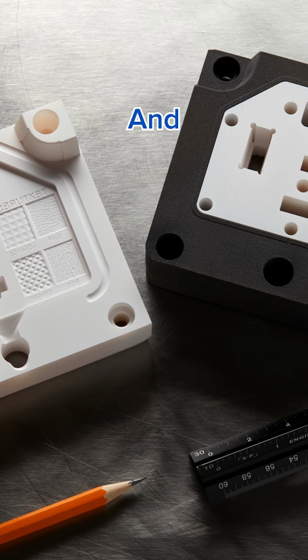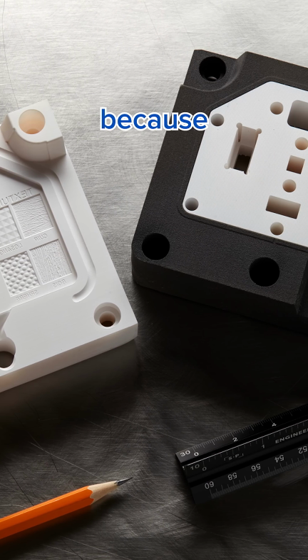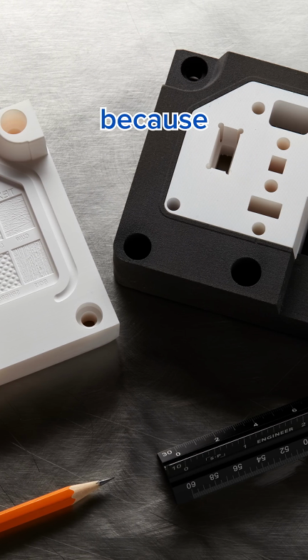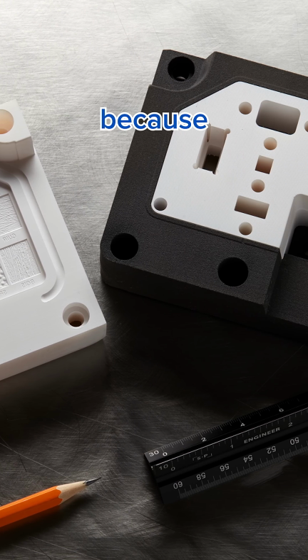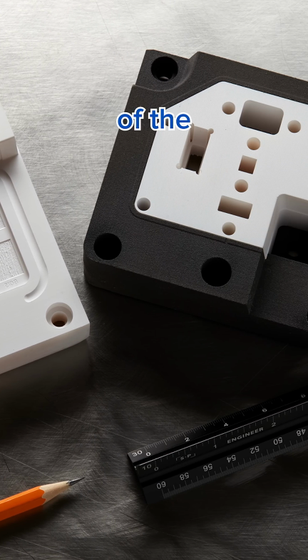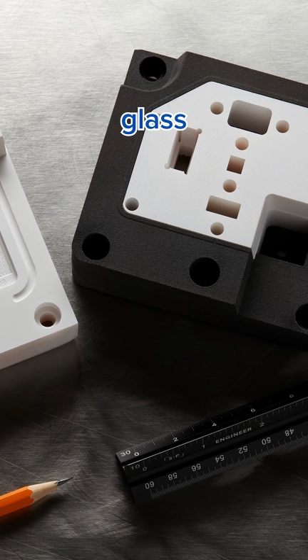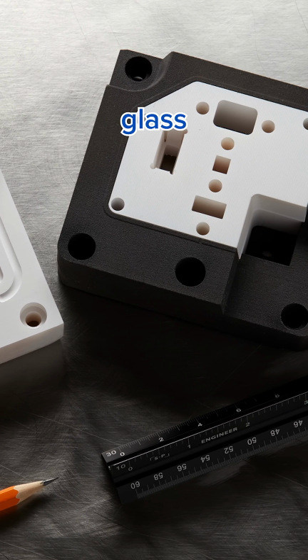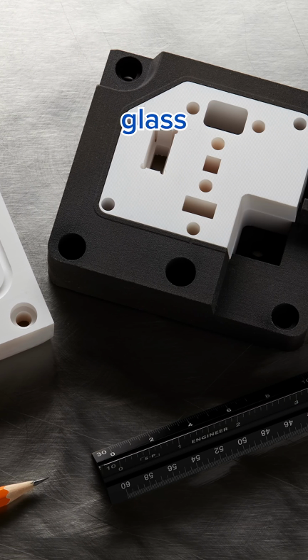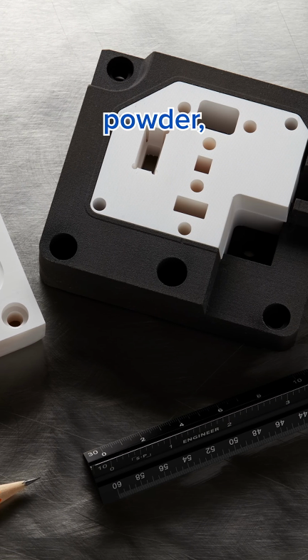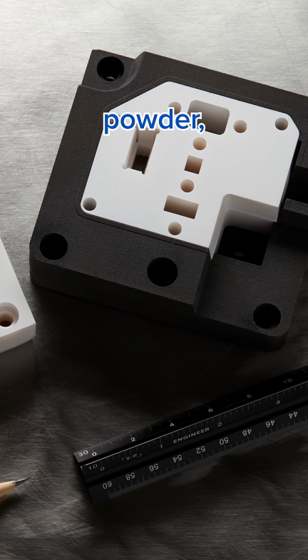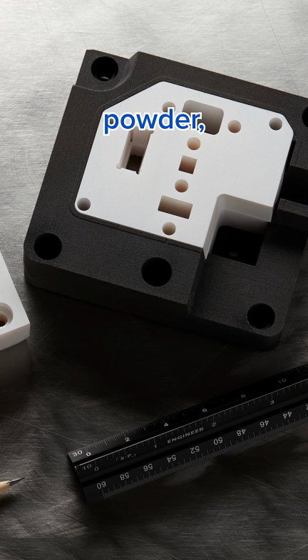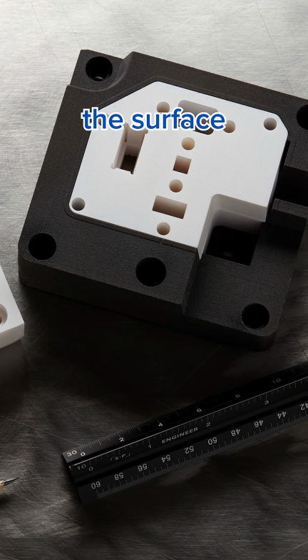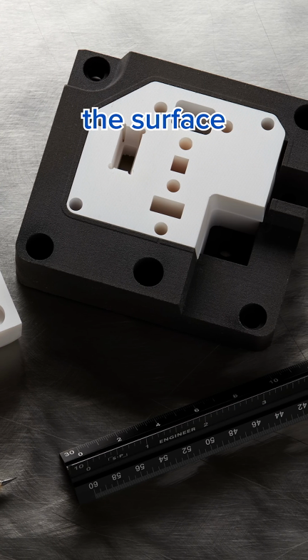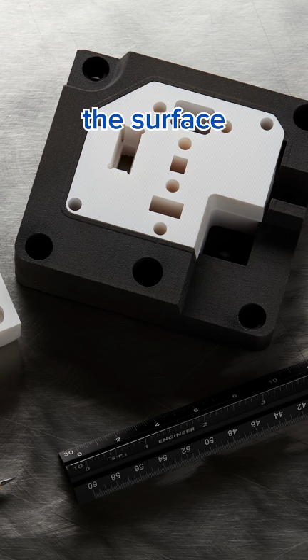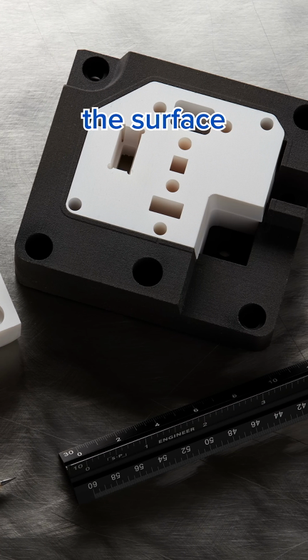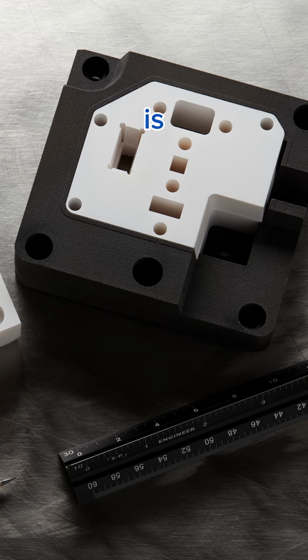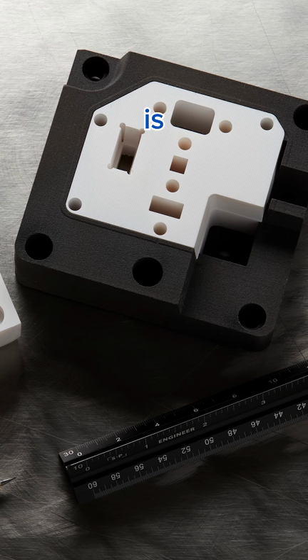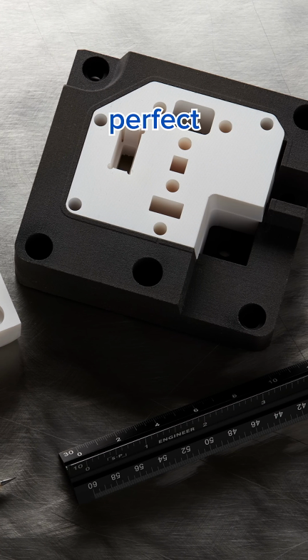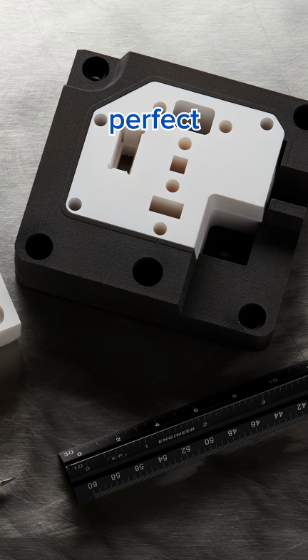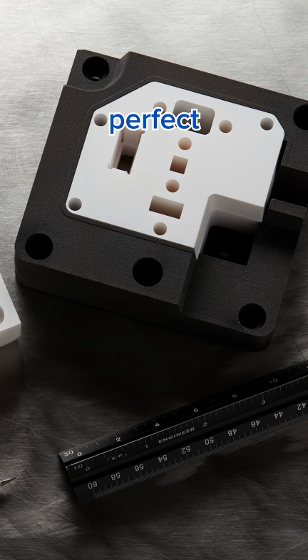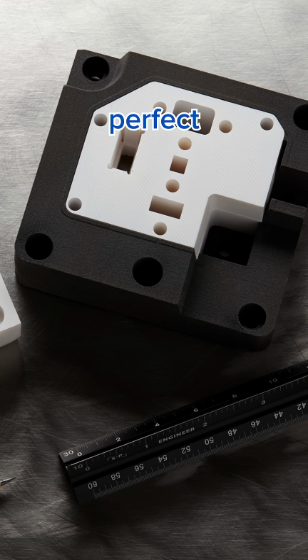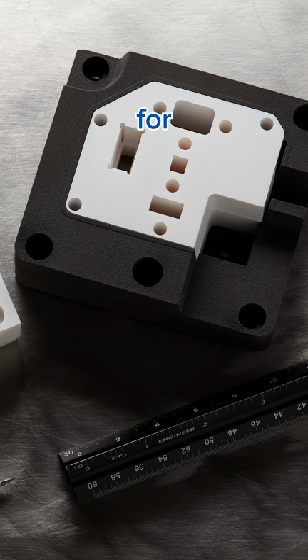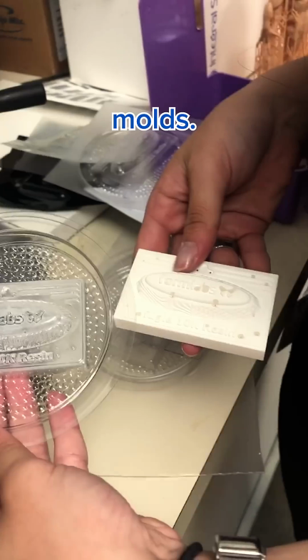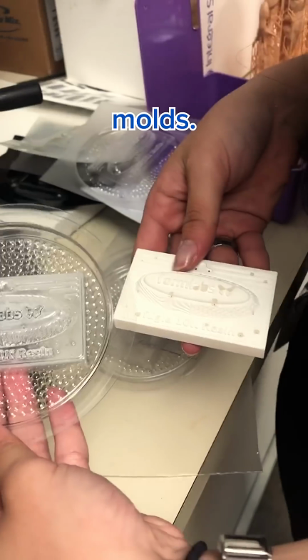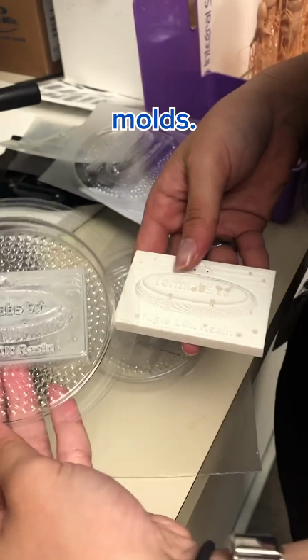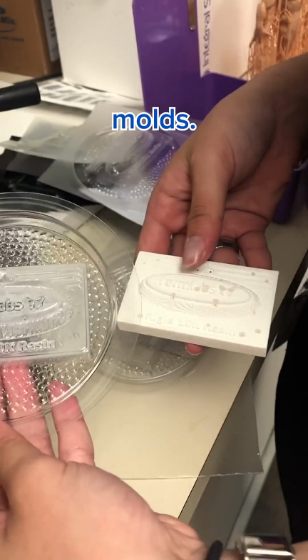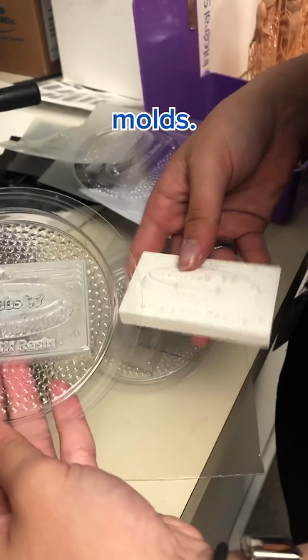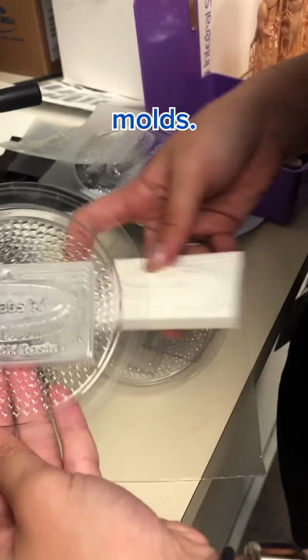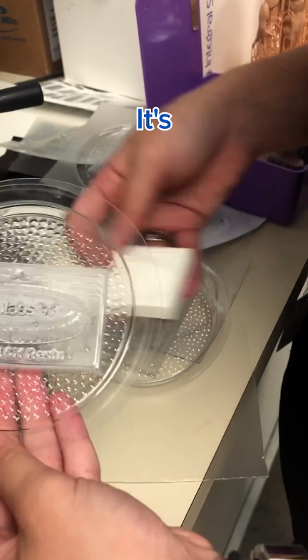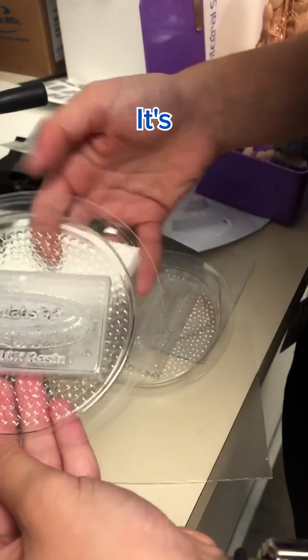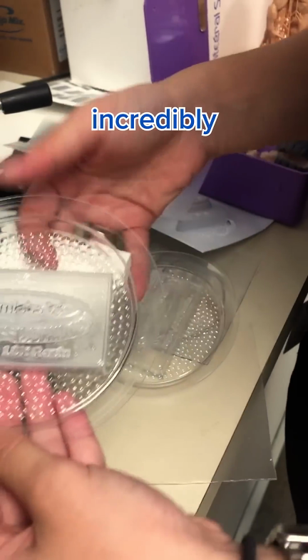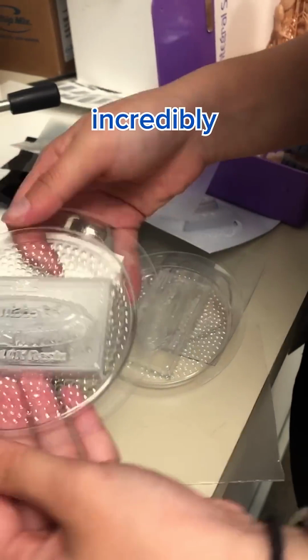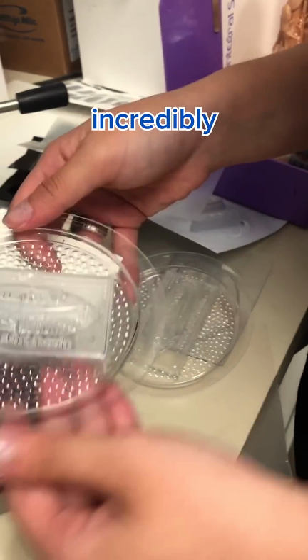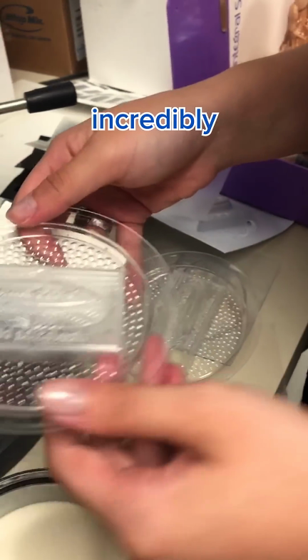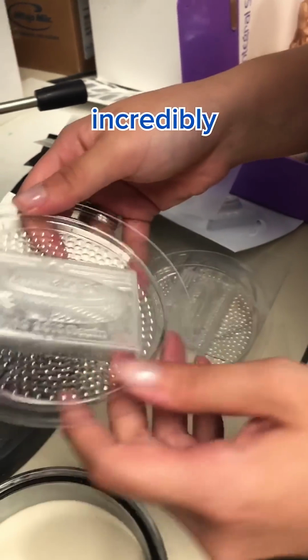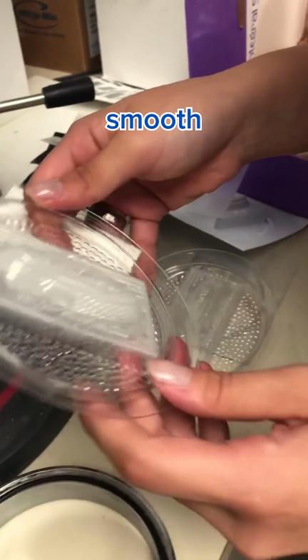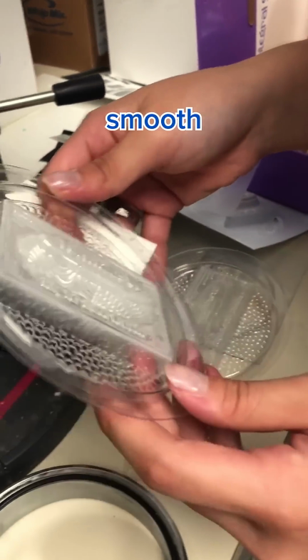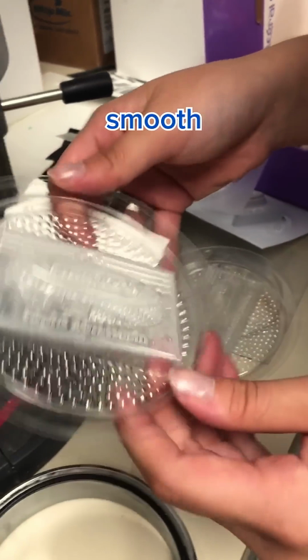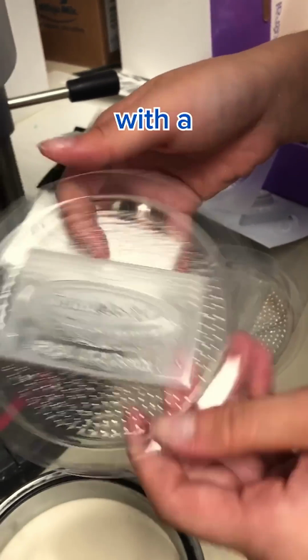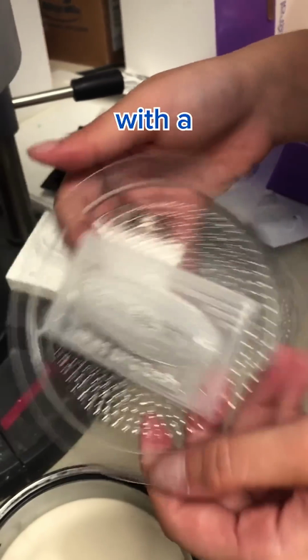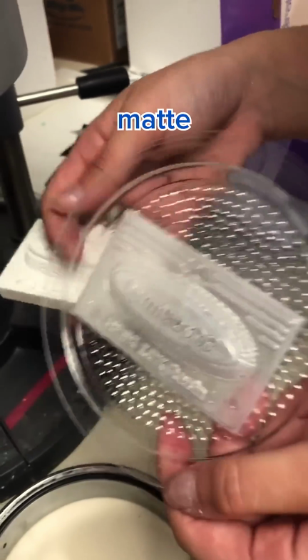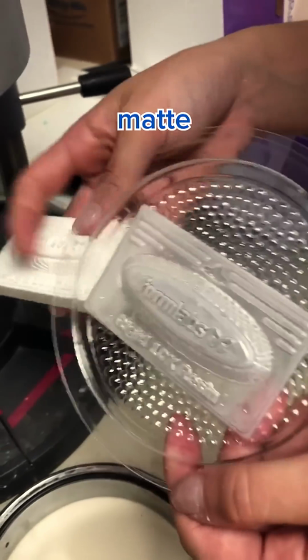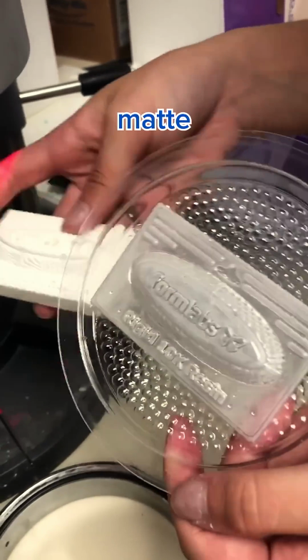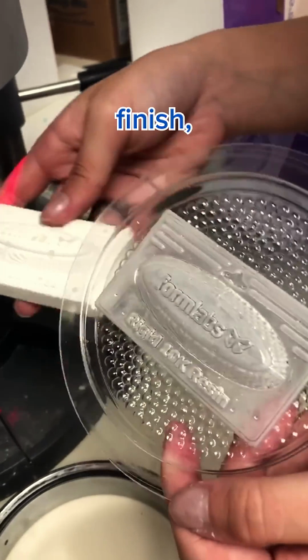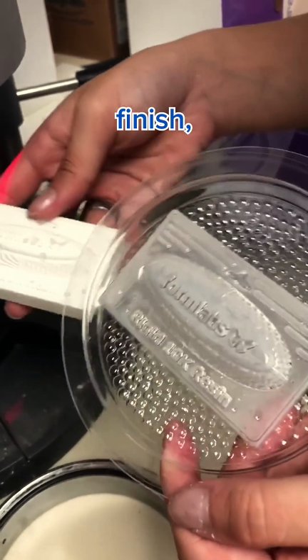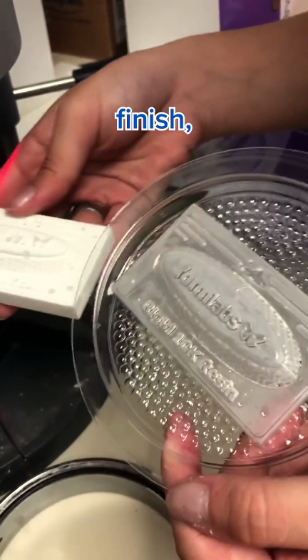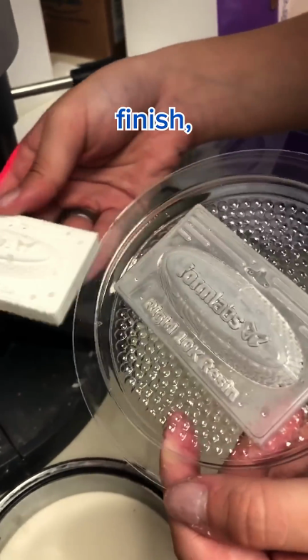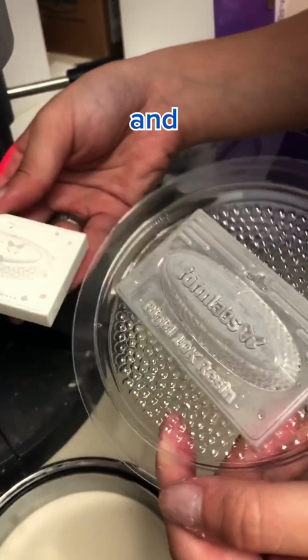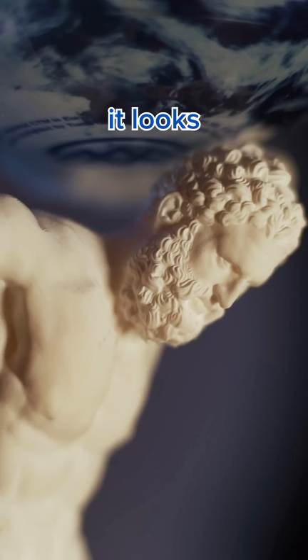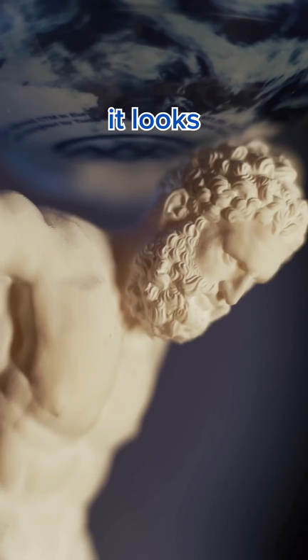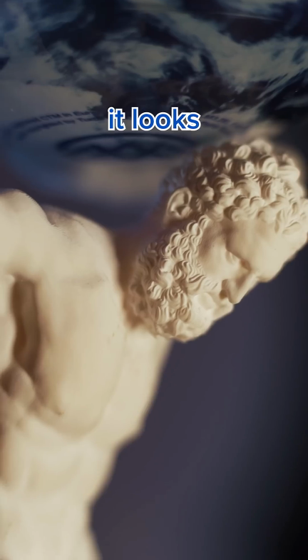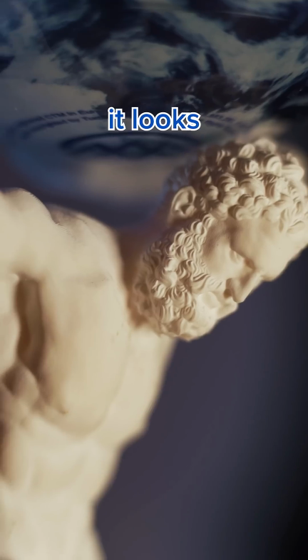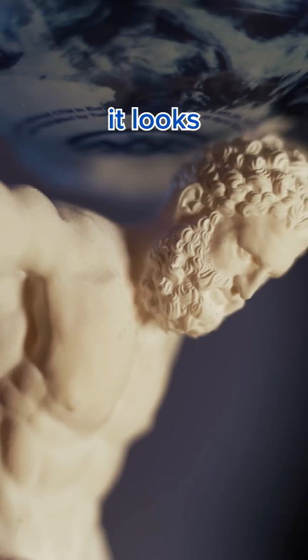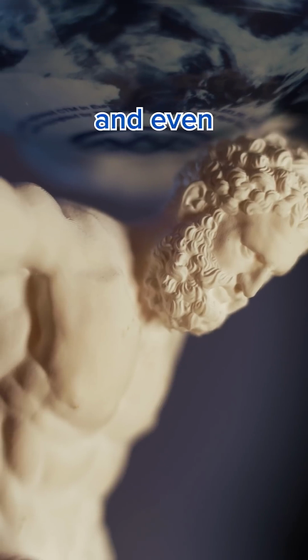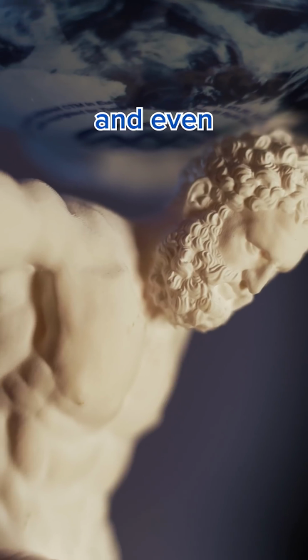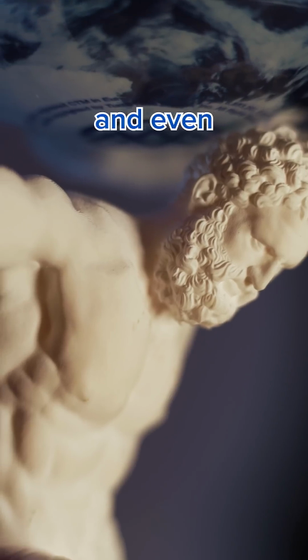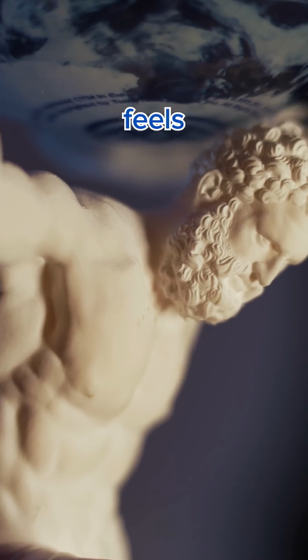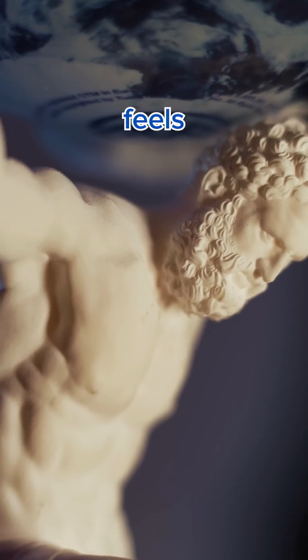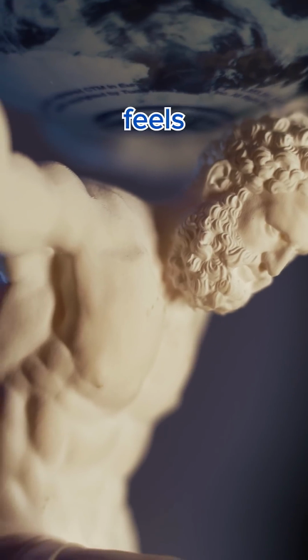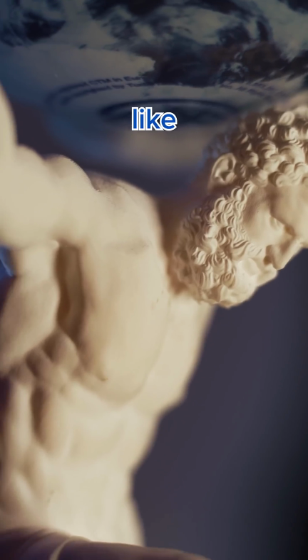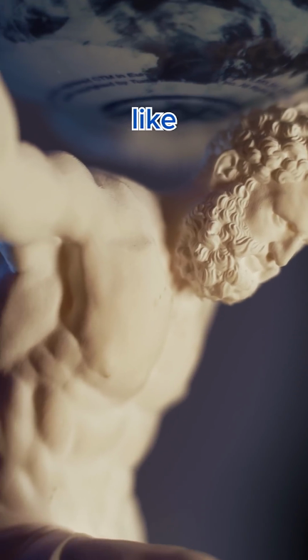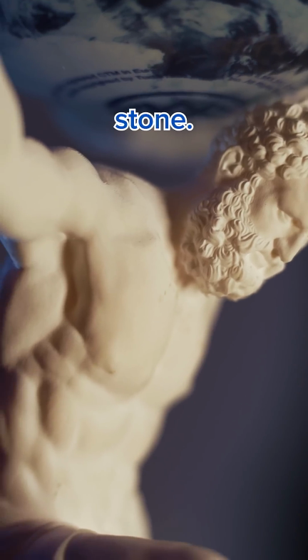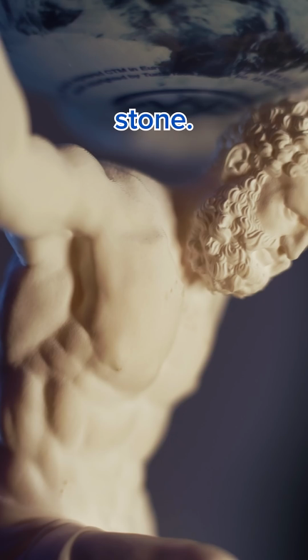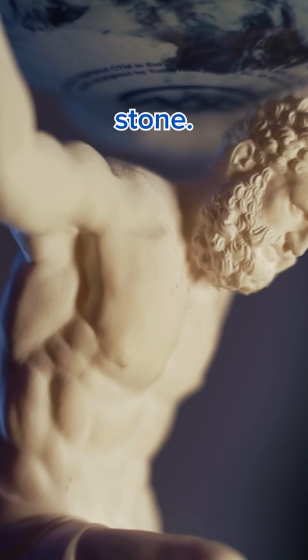And because of the glass powder, the surface is perfect for molds. It's incredibly smooth with a matte finish, and it looks and even feels like stone.